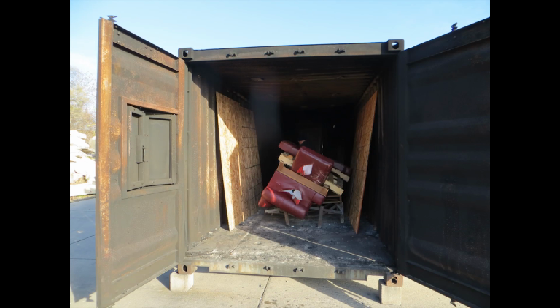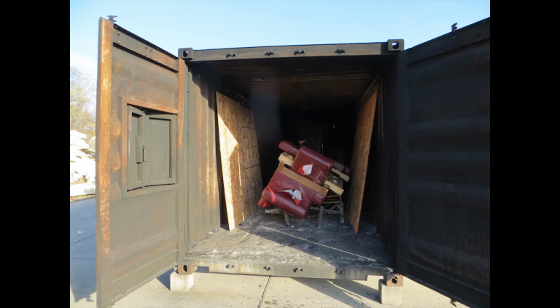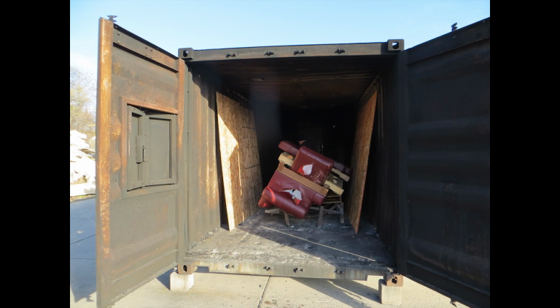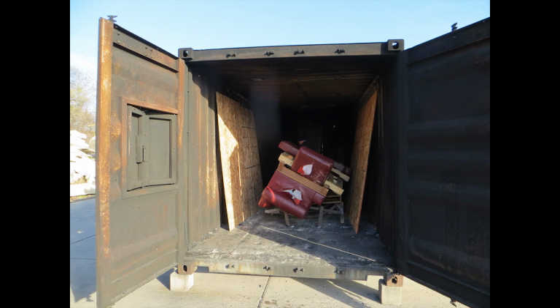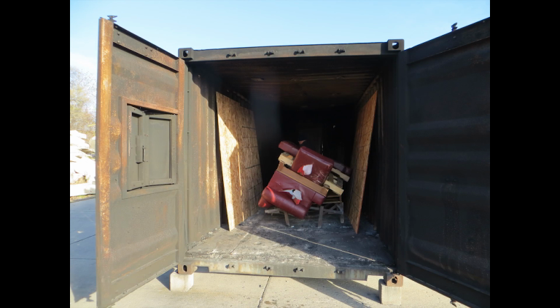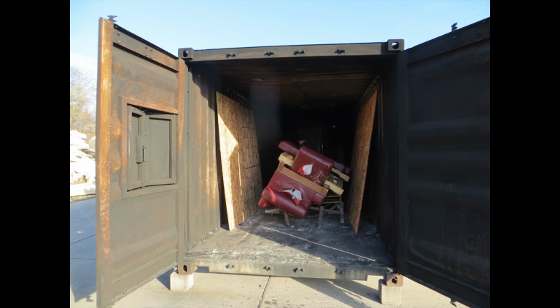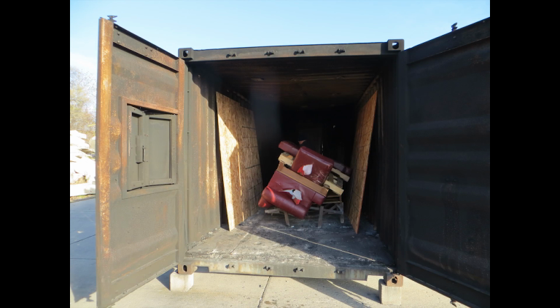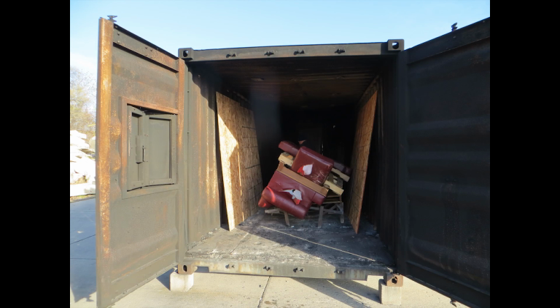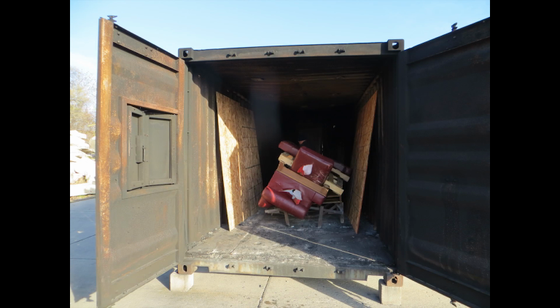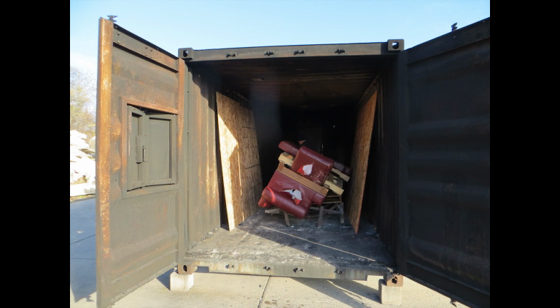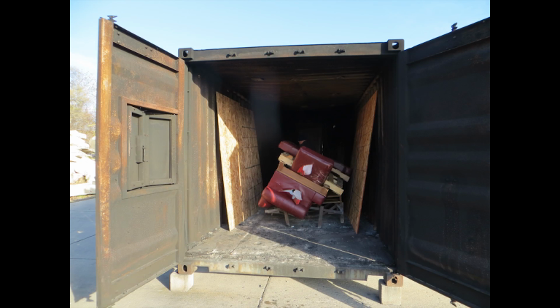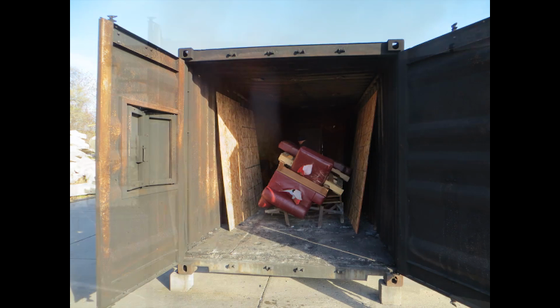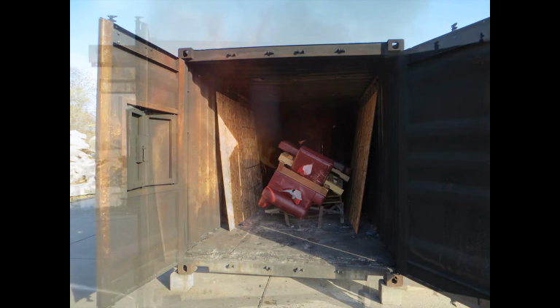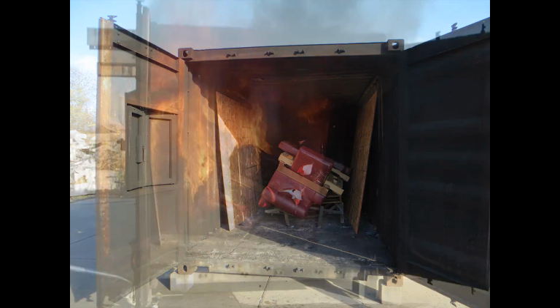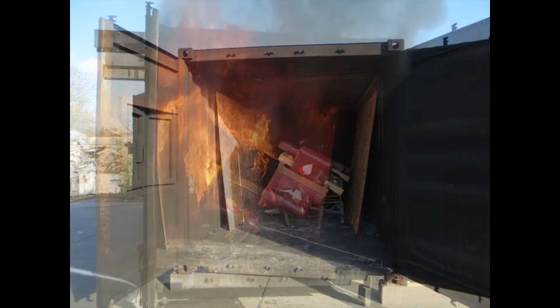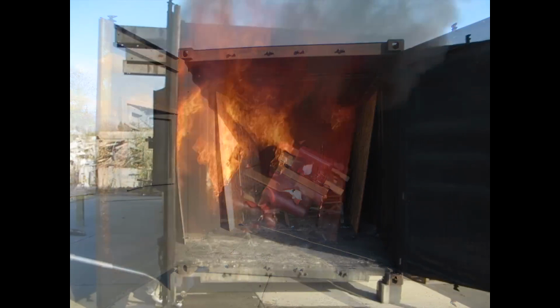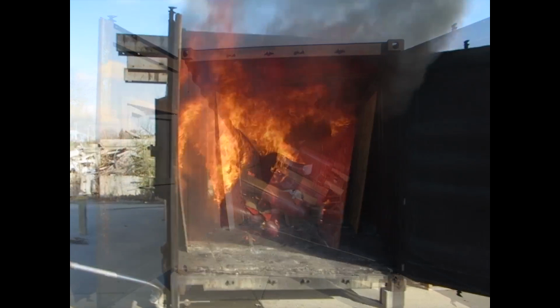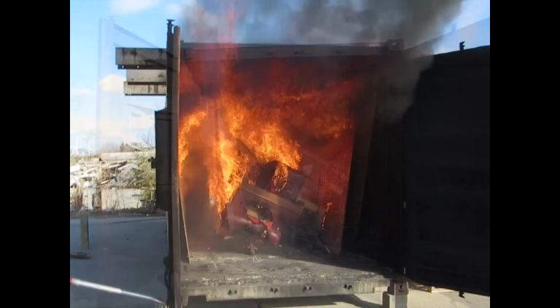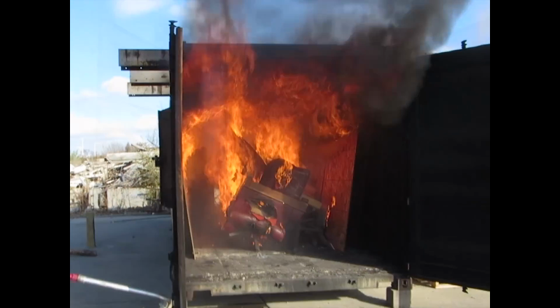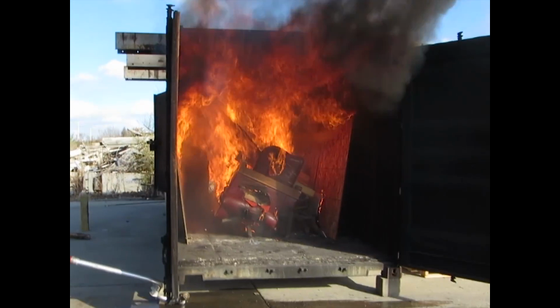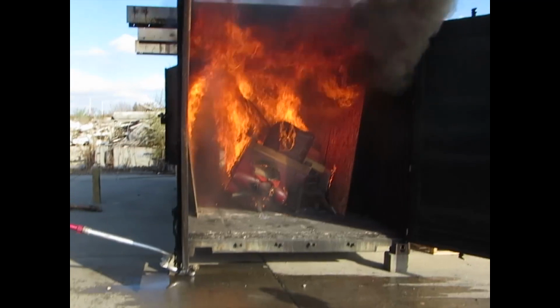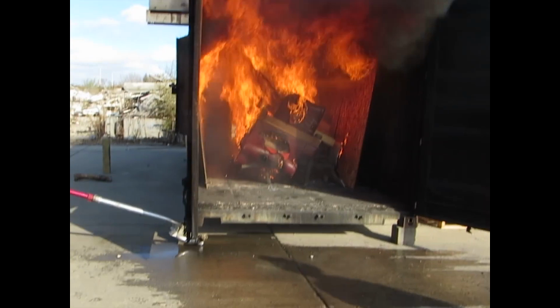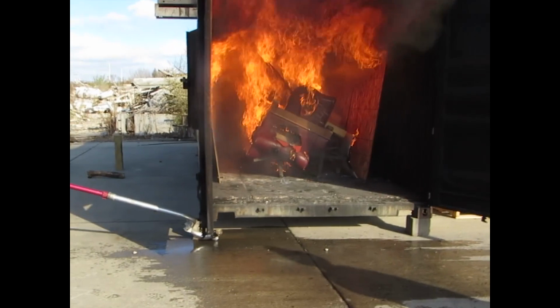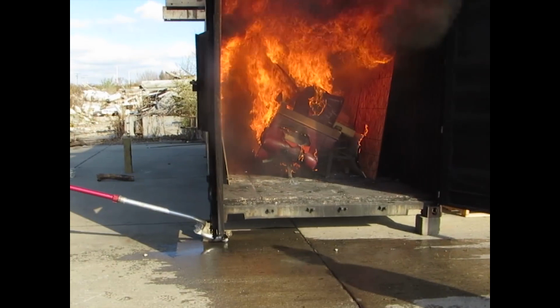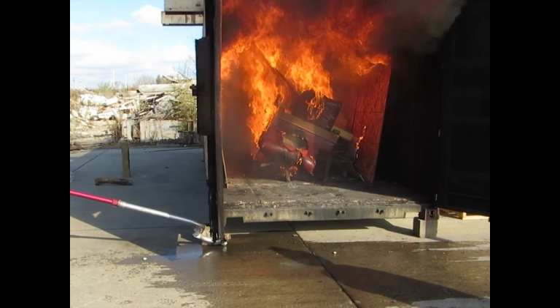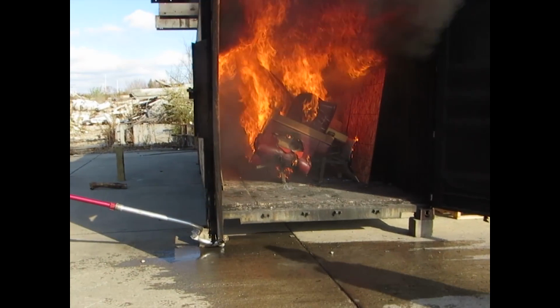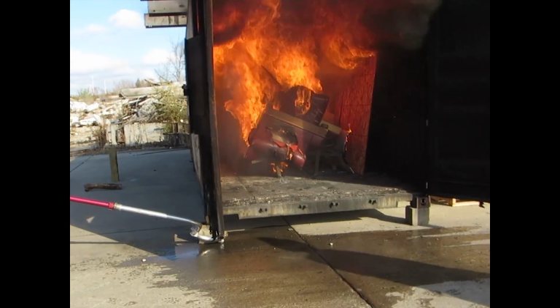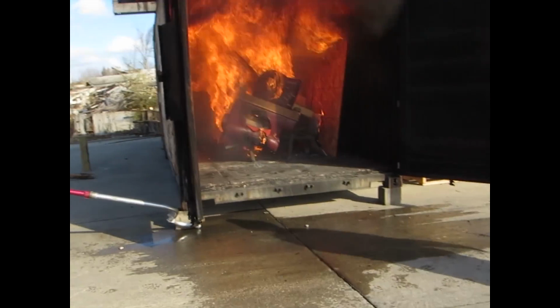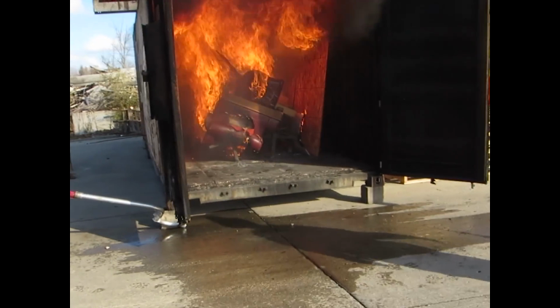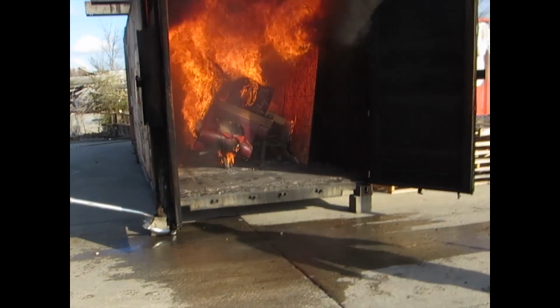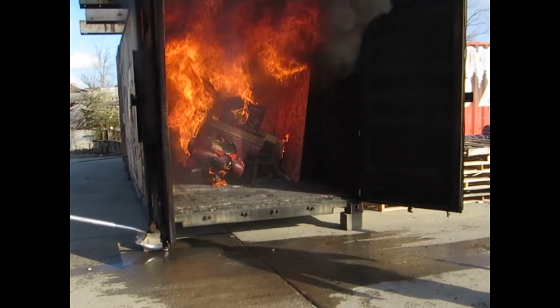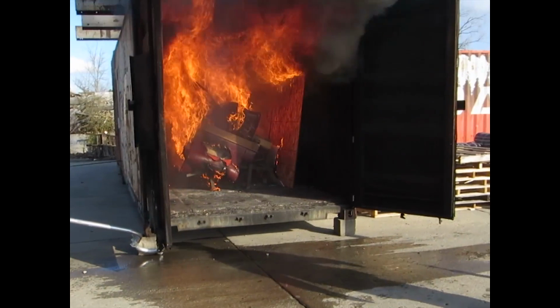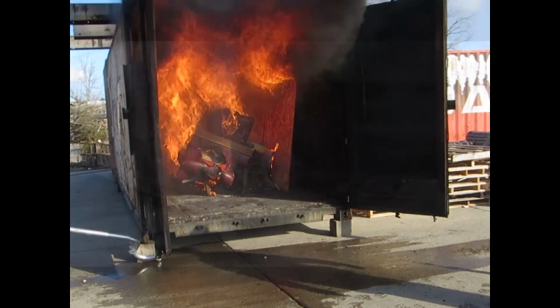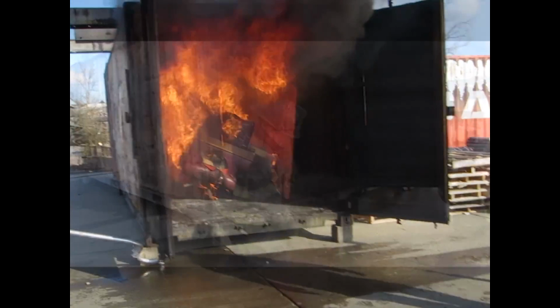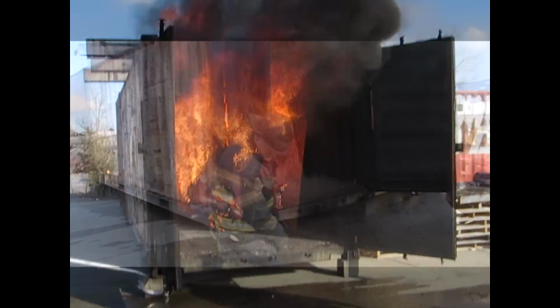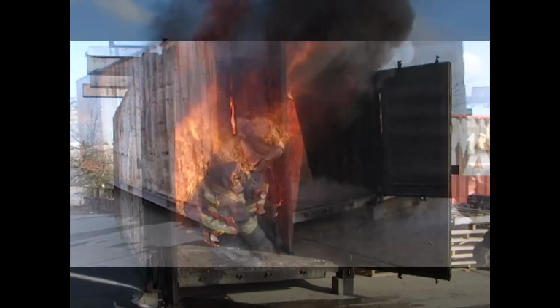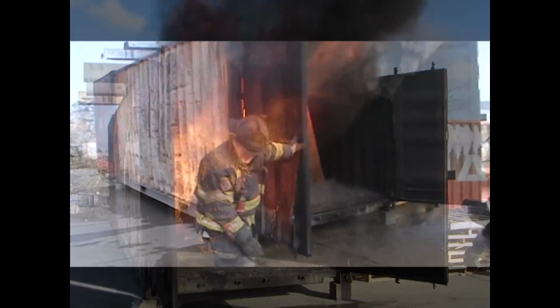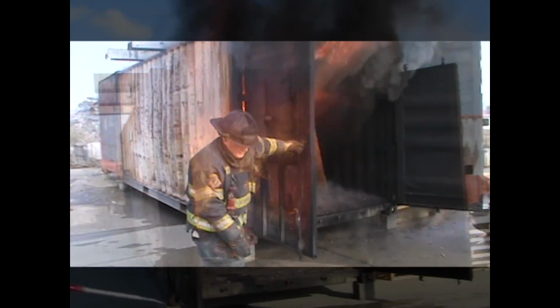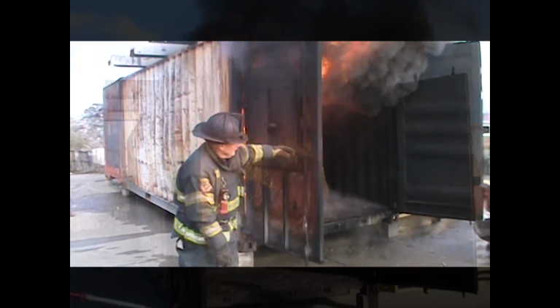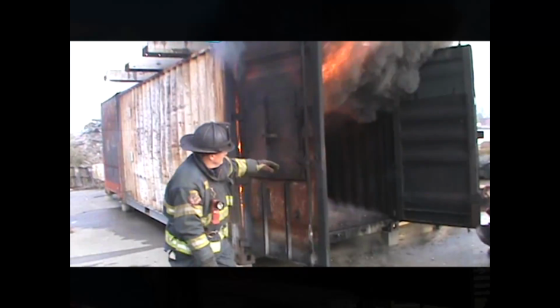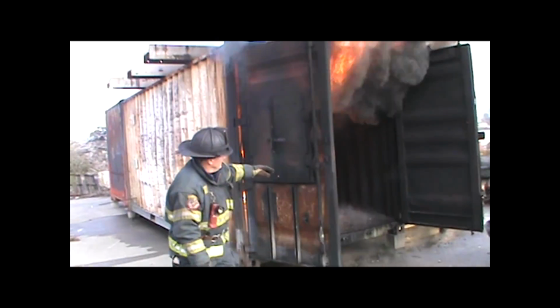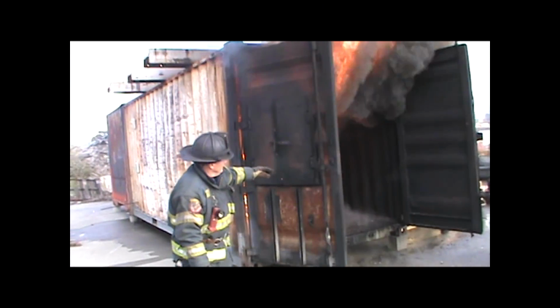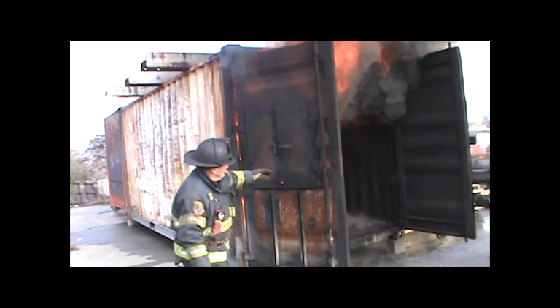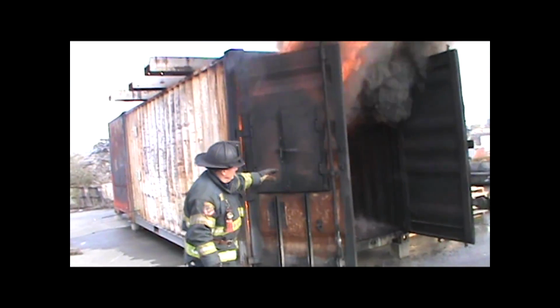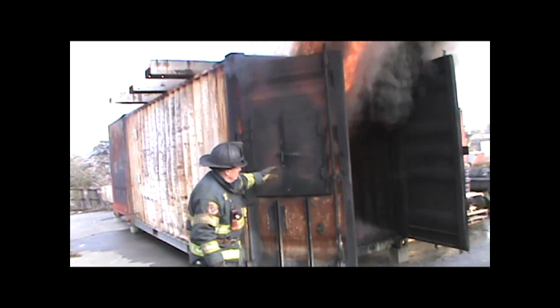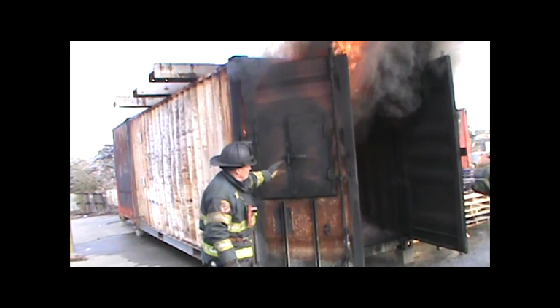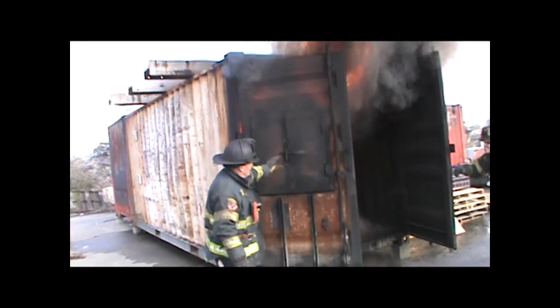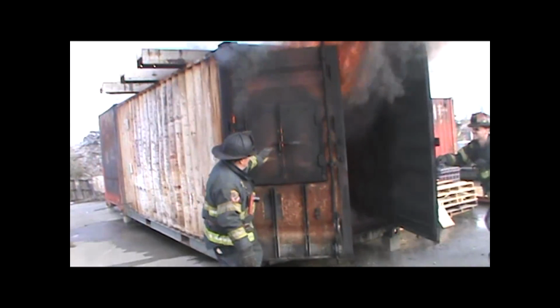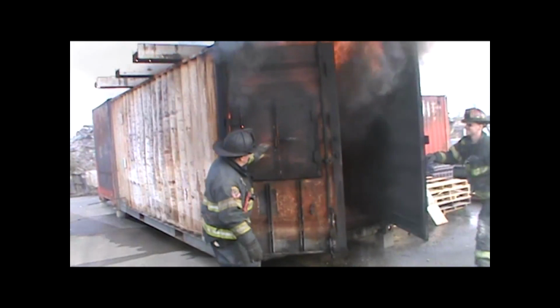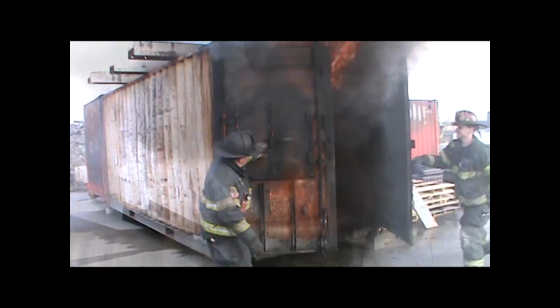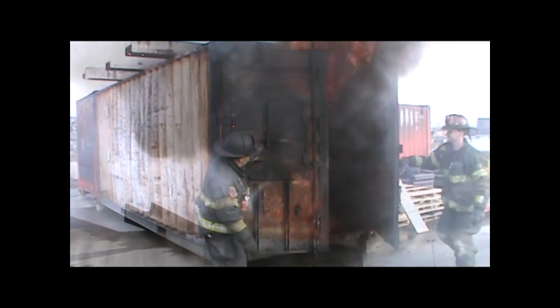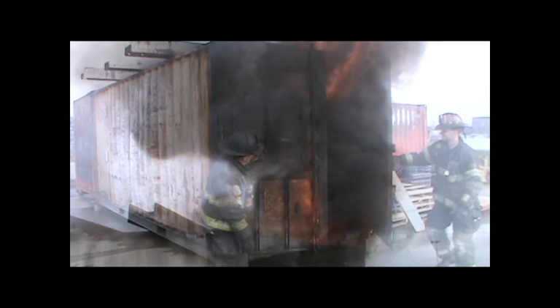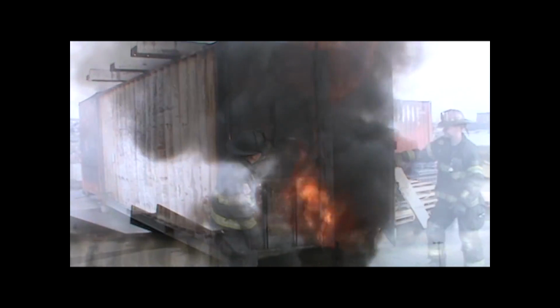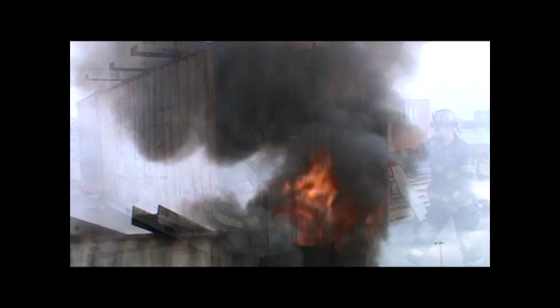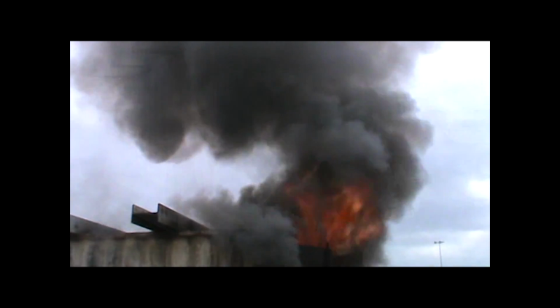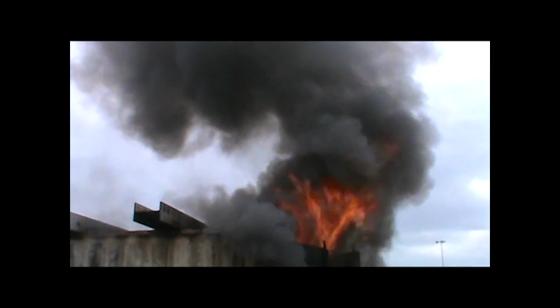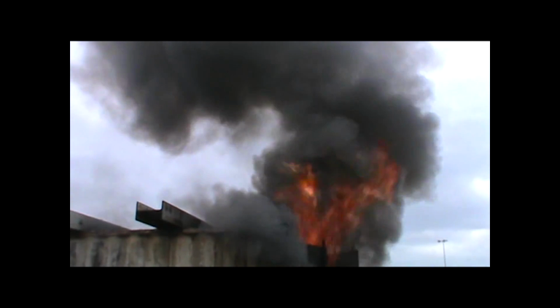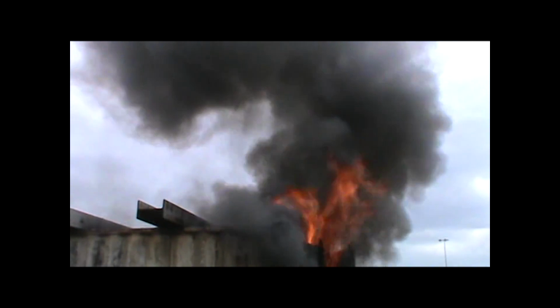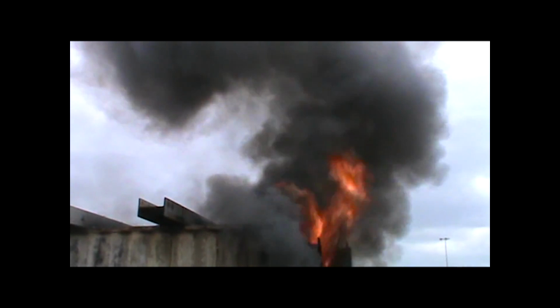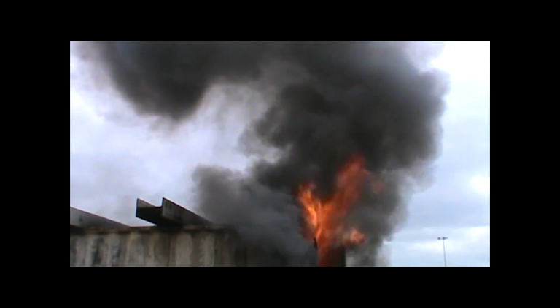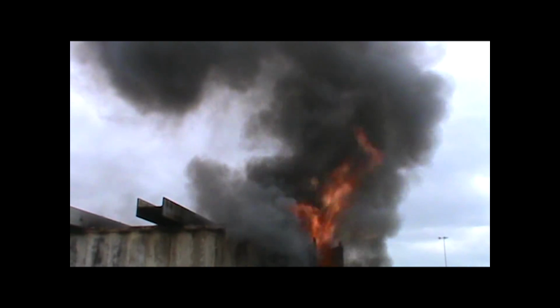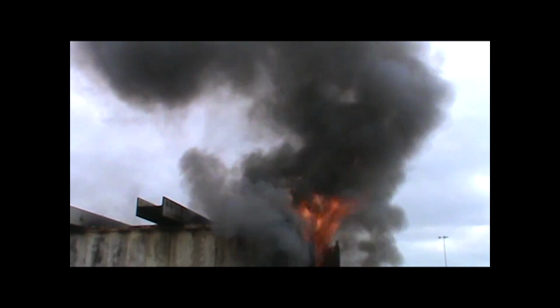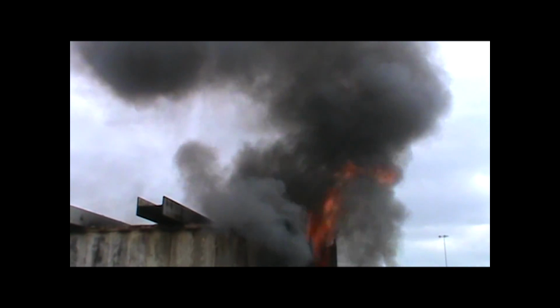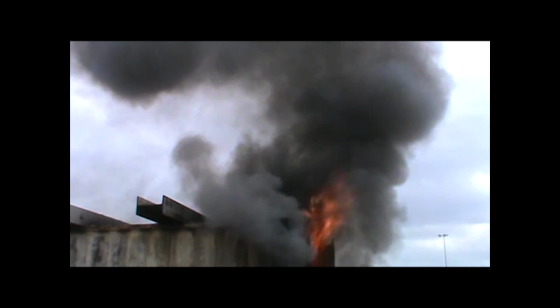The fire load for this burn consisted of four pieces of seven-sixteenths OSB, four pallets, and a full size couch.